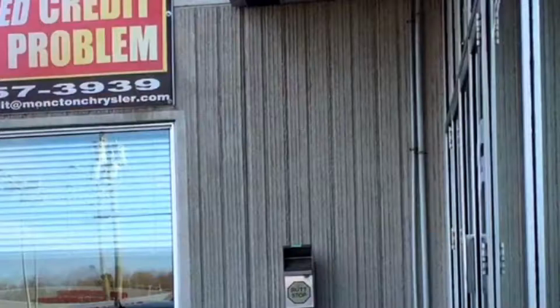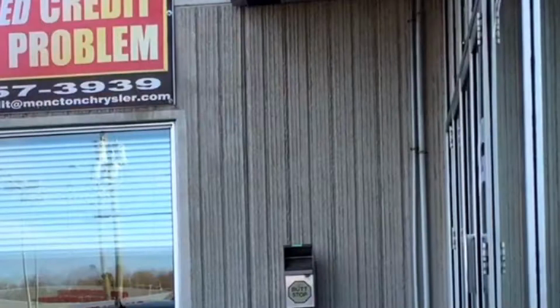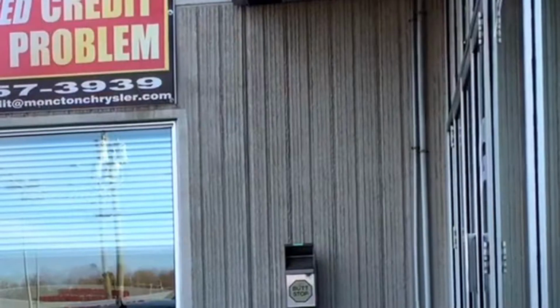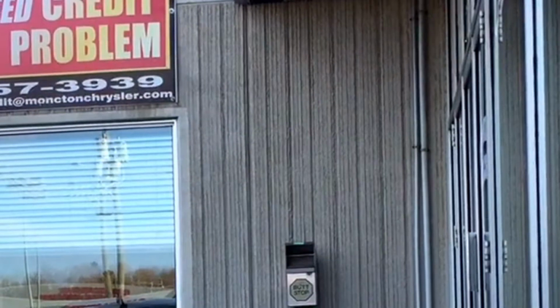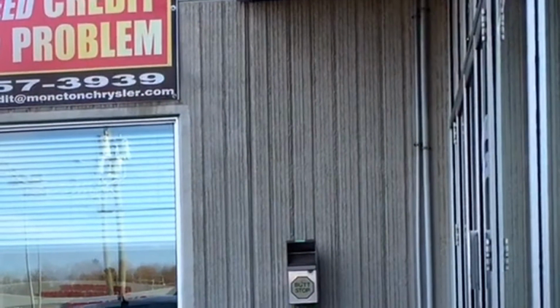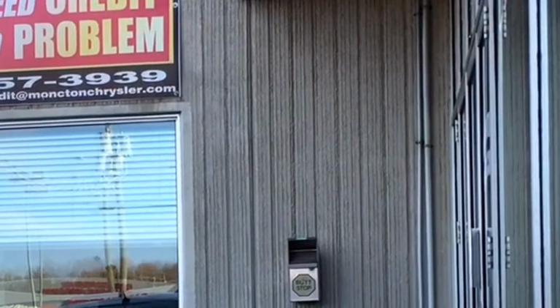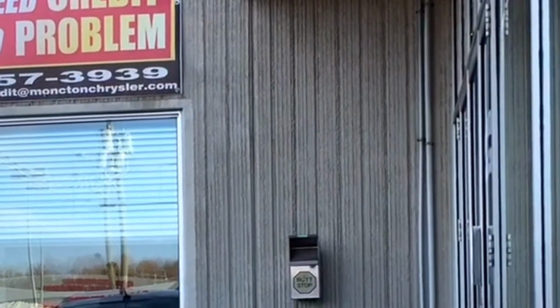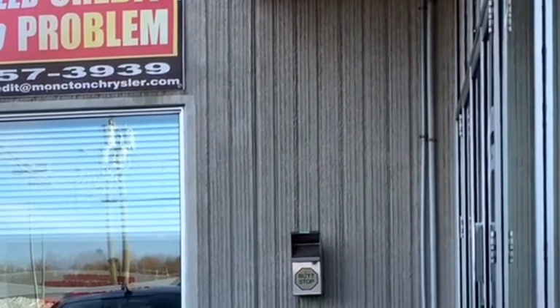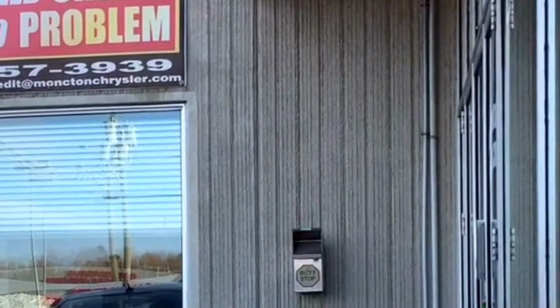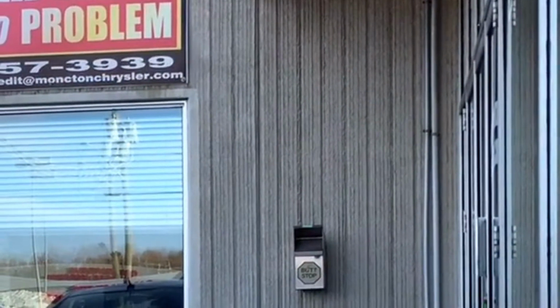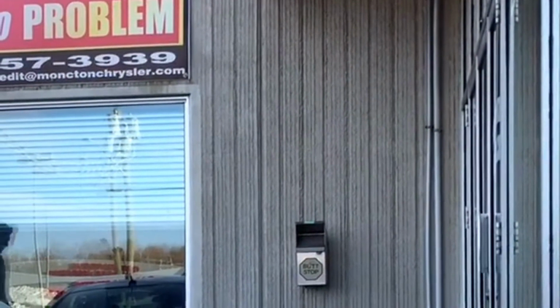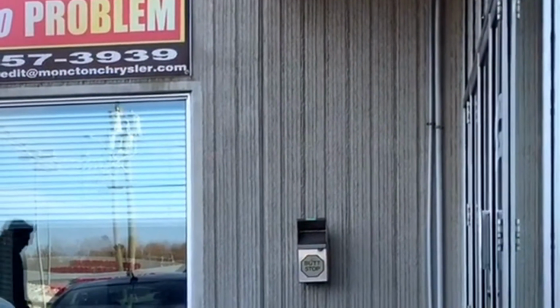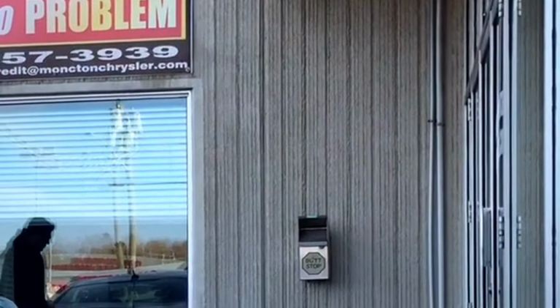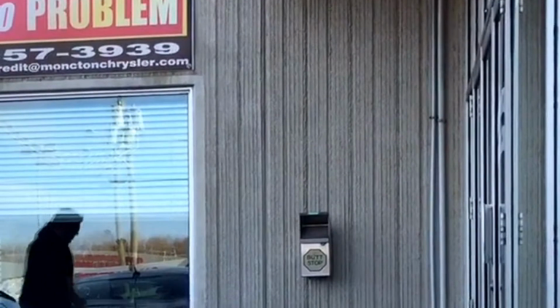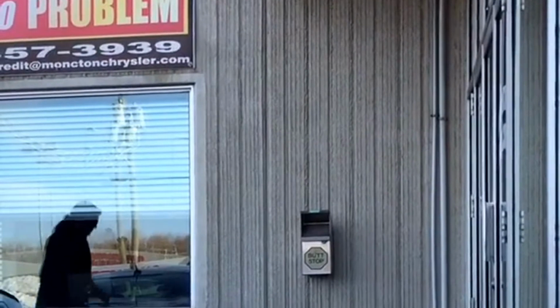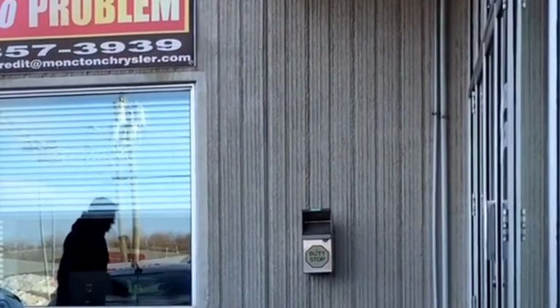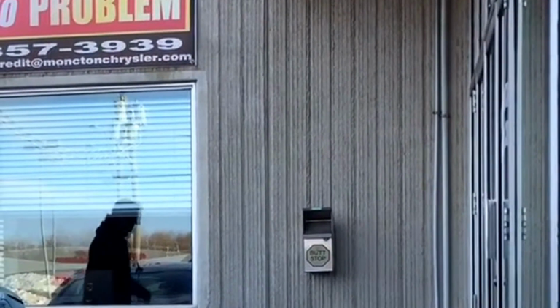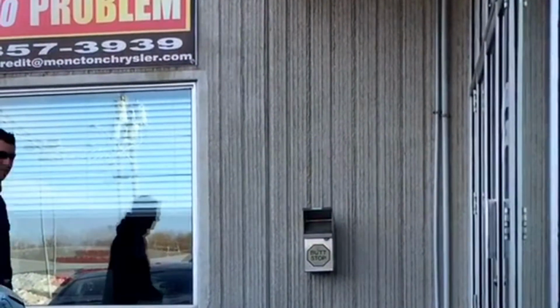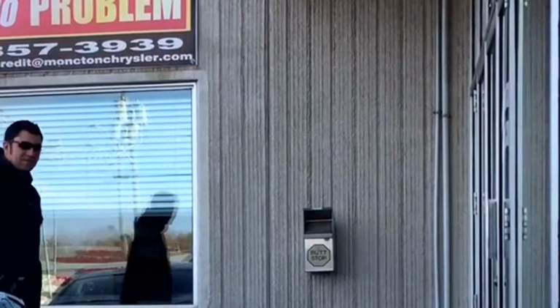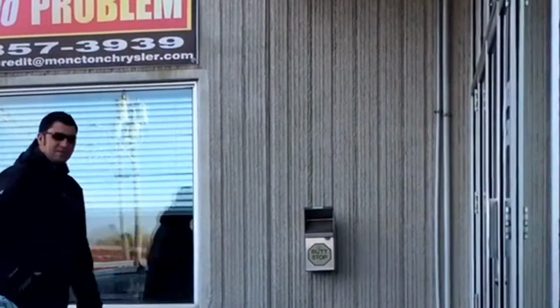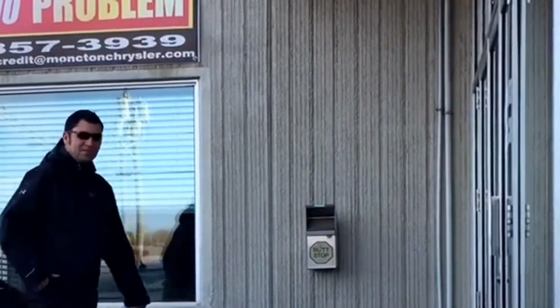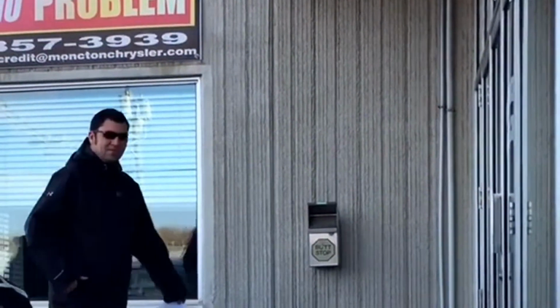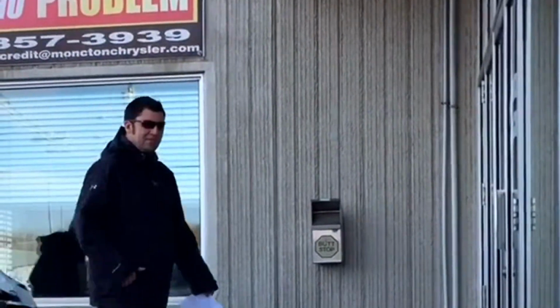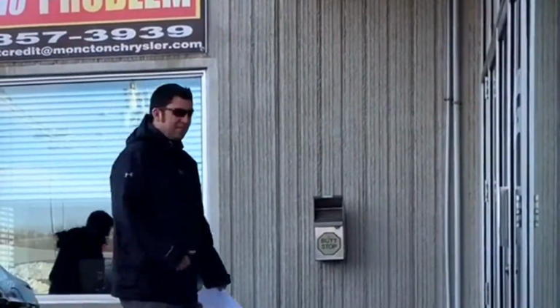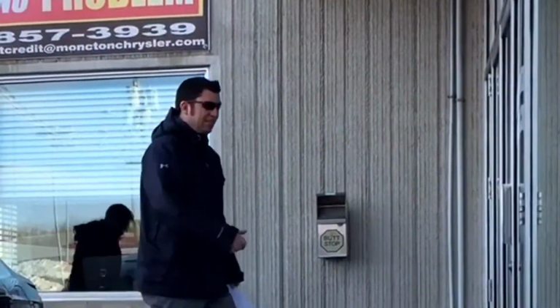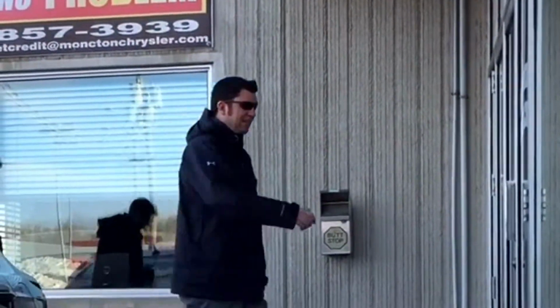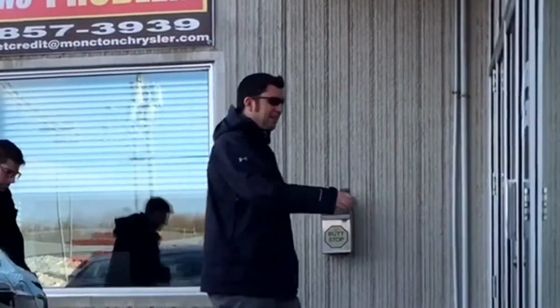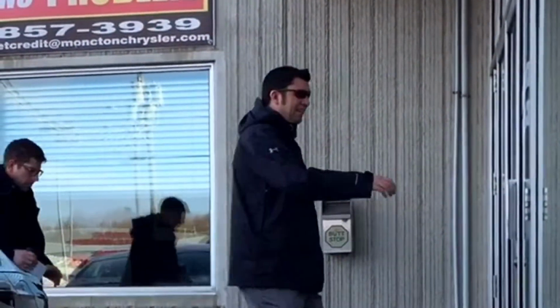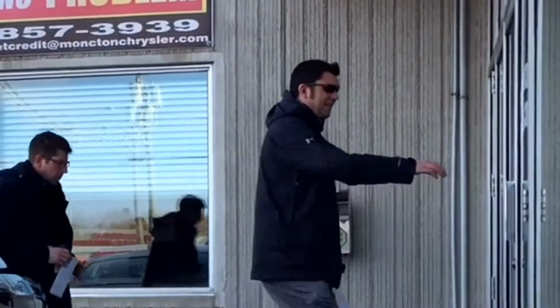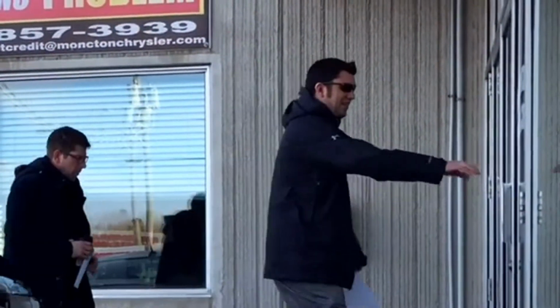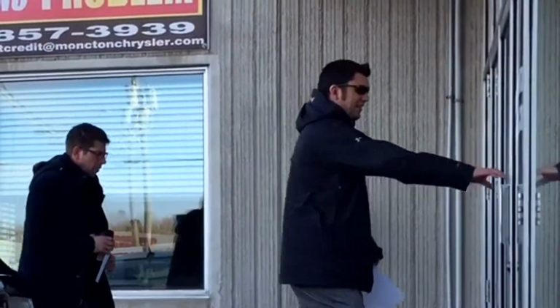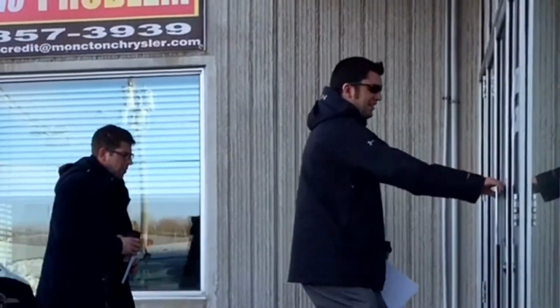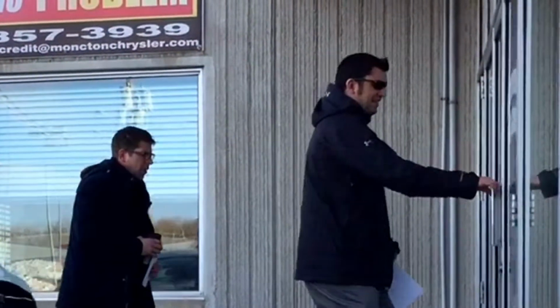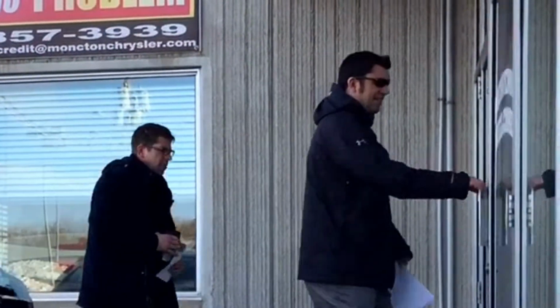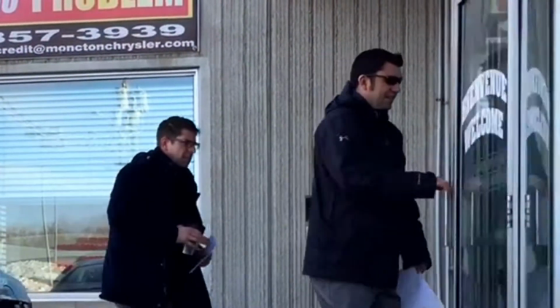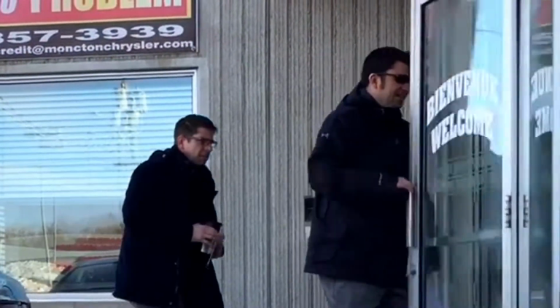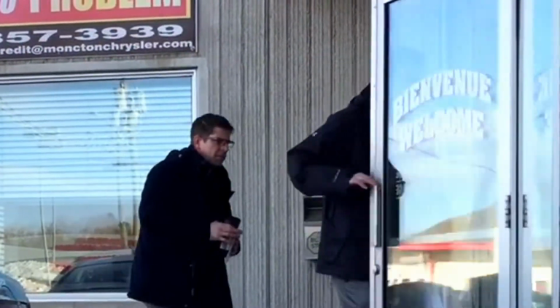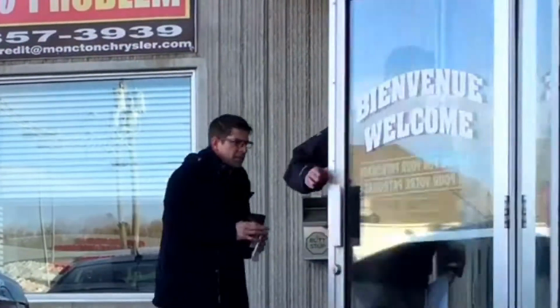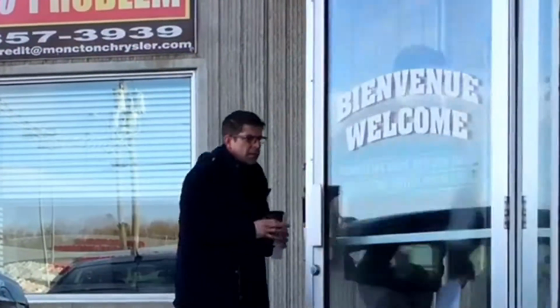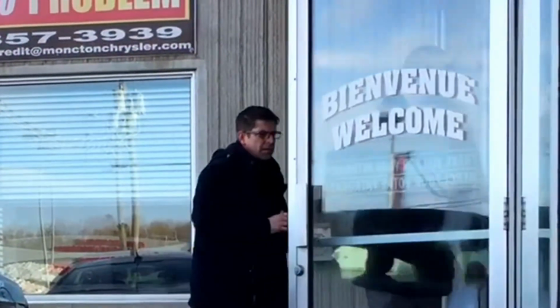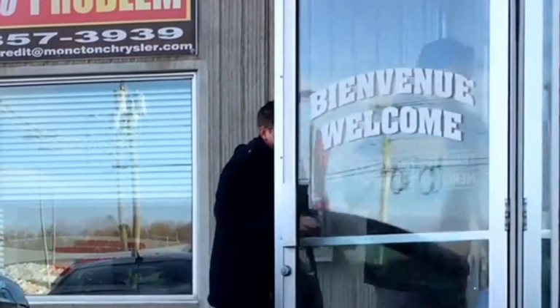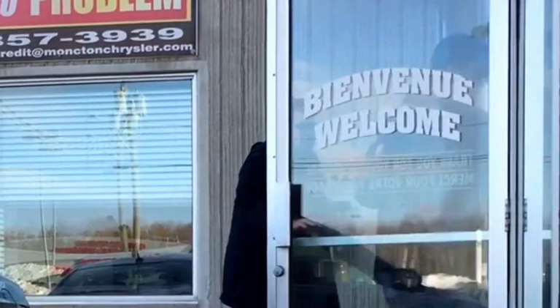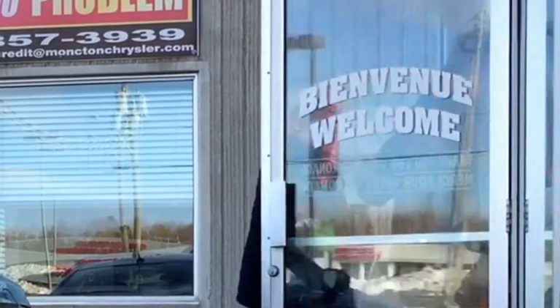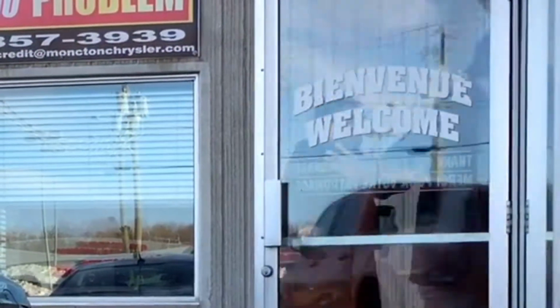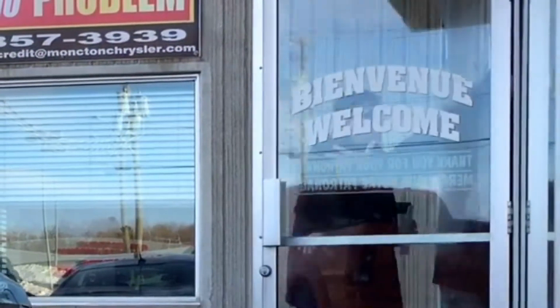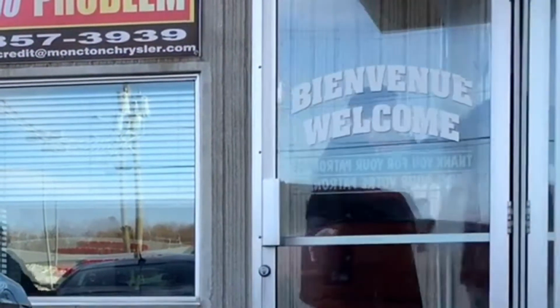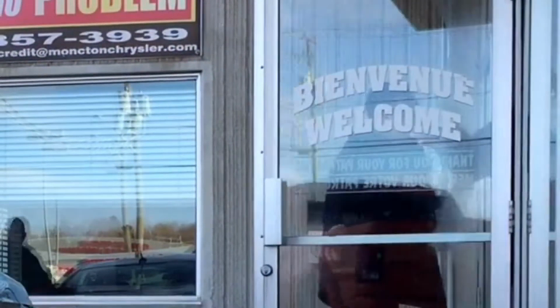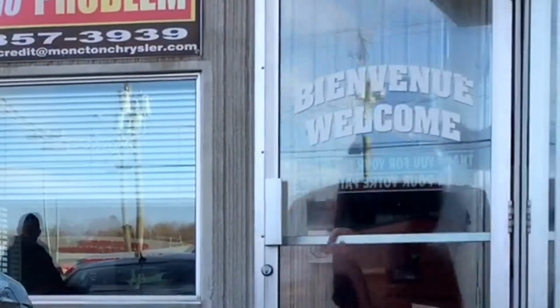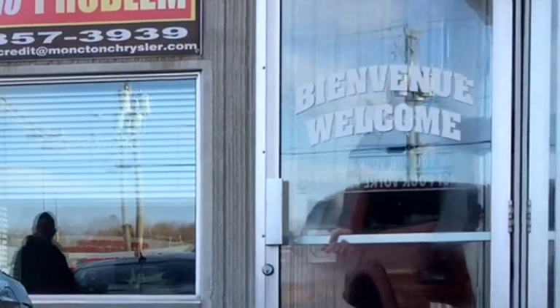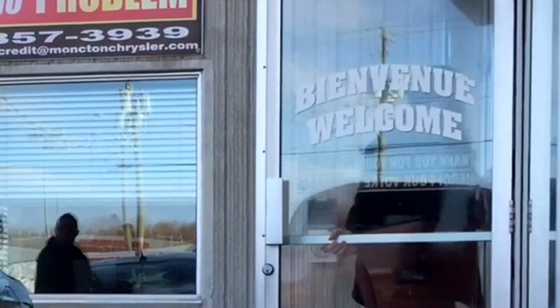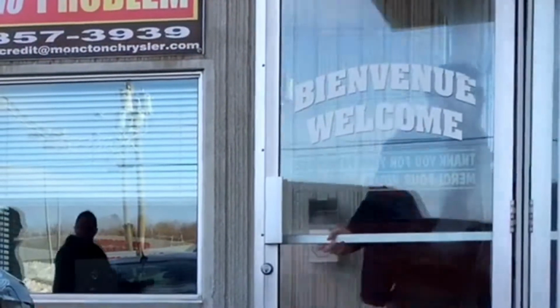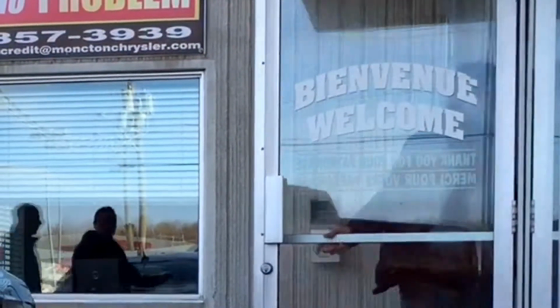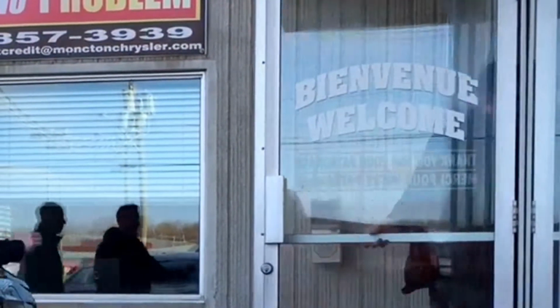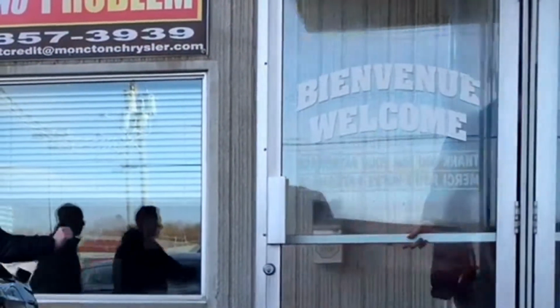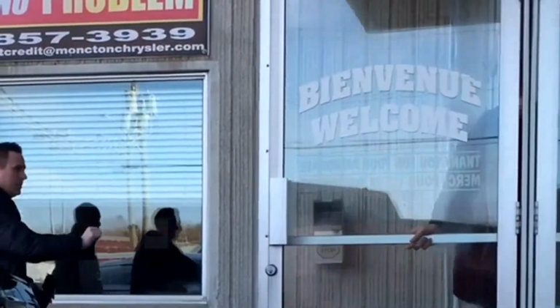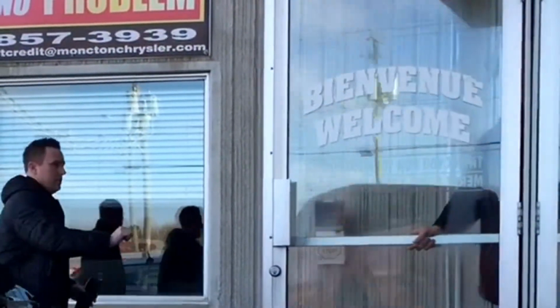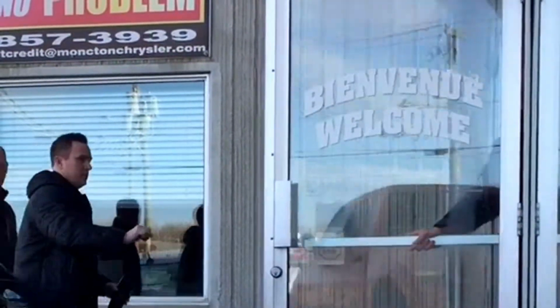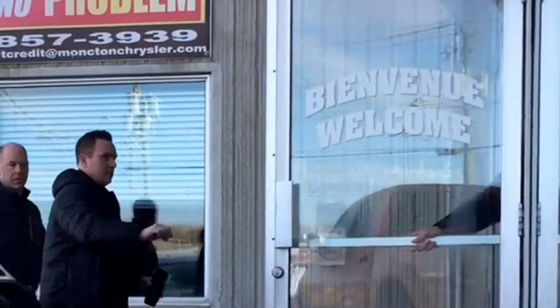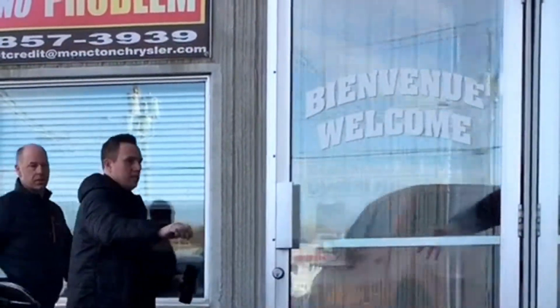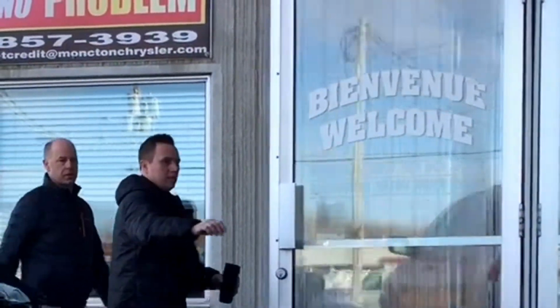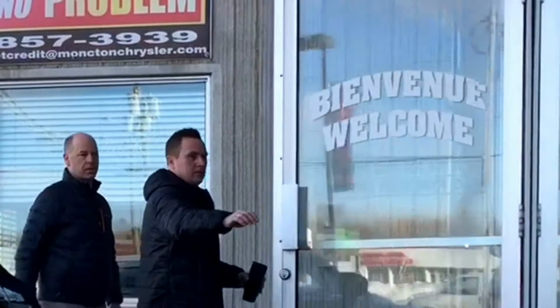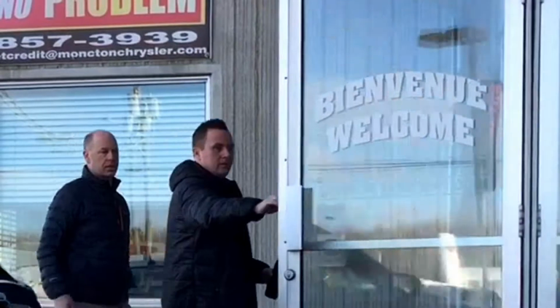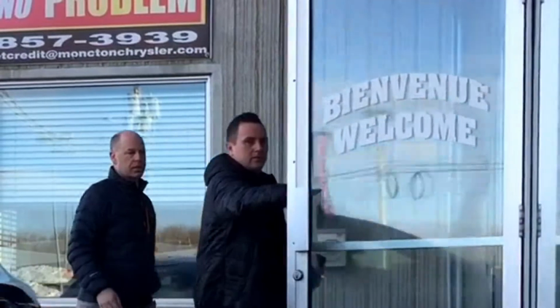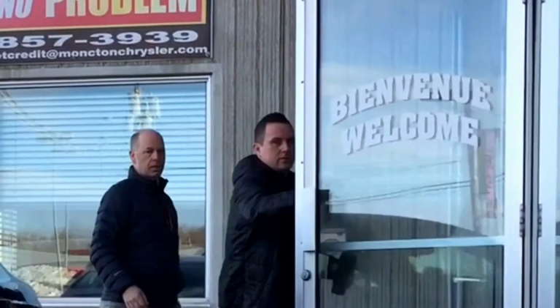The weather is warm in Moncton today, East Coasters, and what better excuse than early spring summer to check out our top shelf rides in our certified pre-owned fleet.